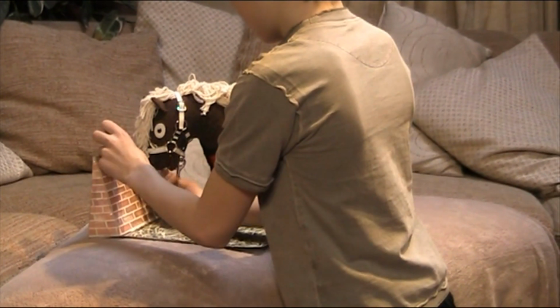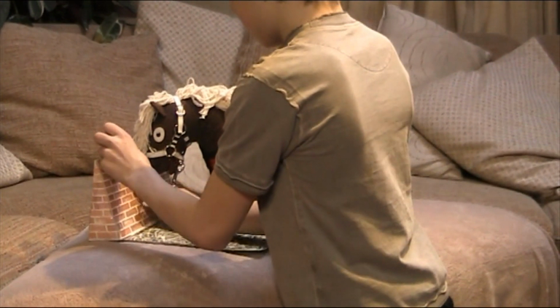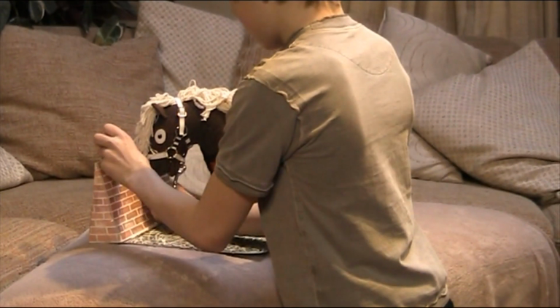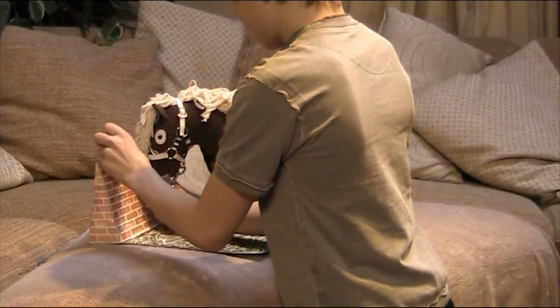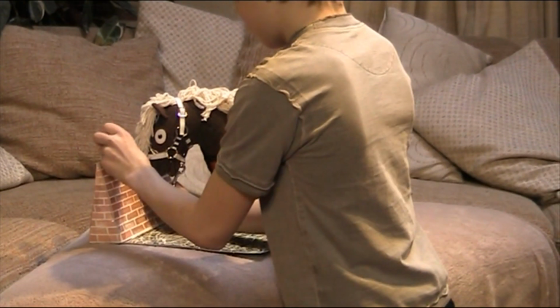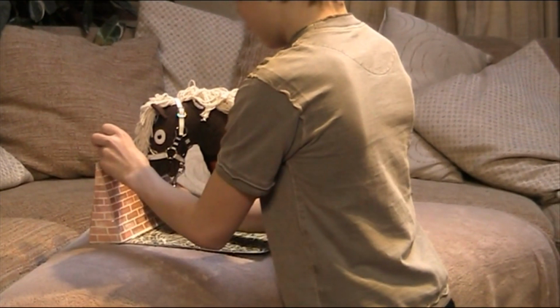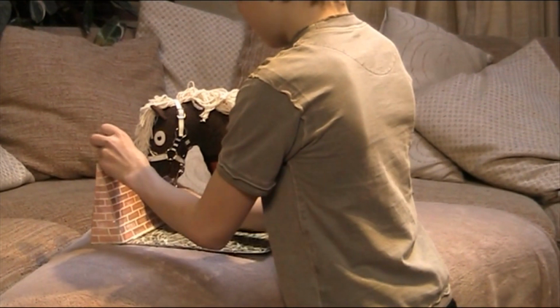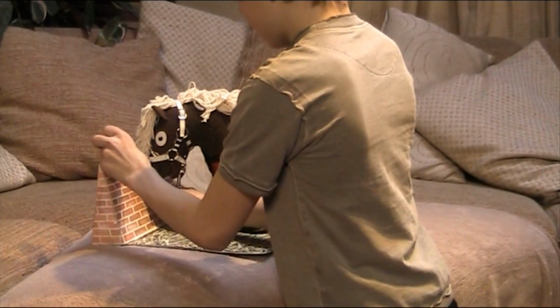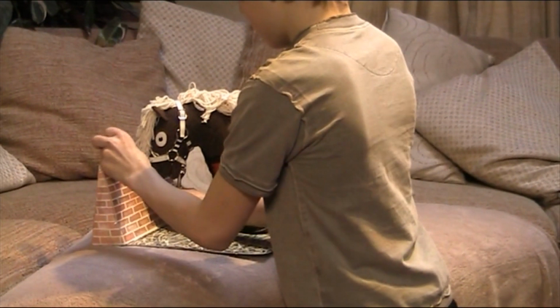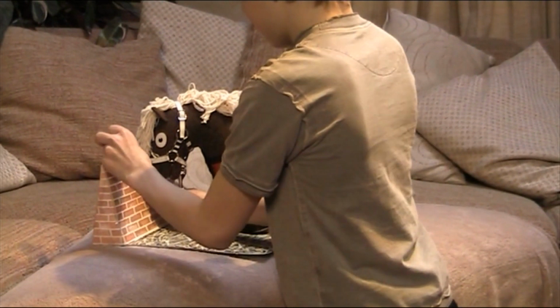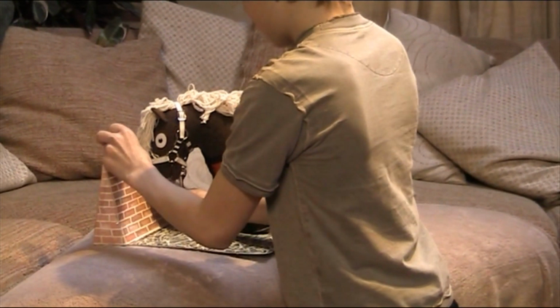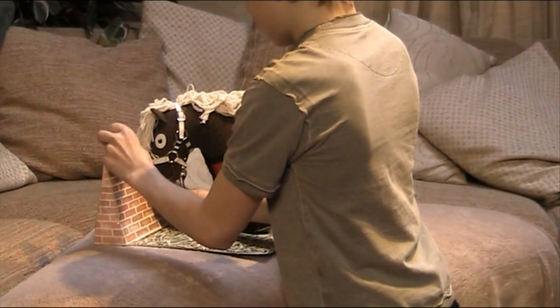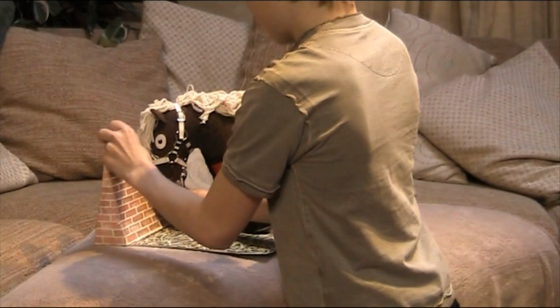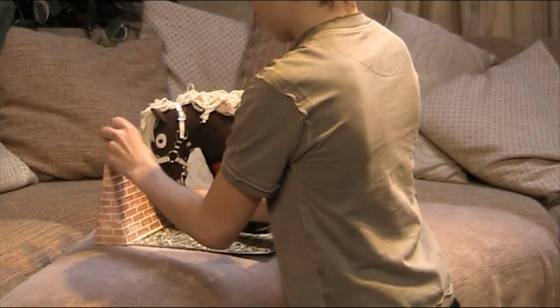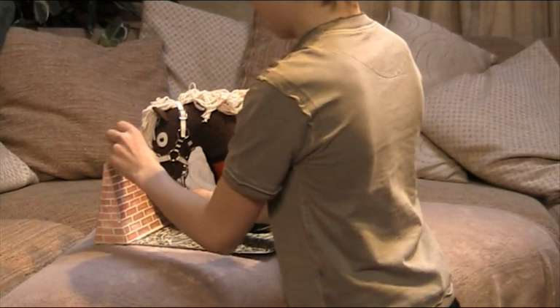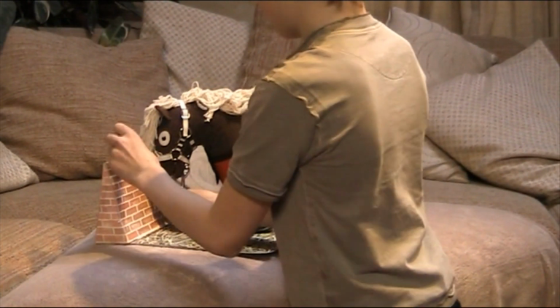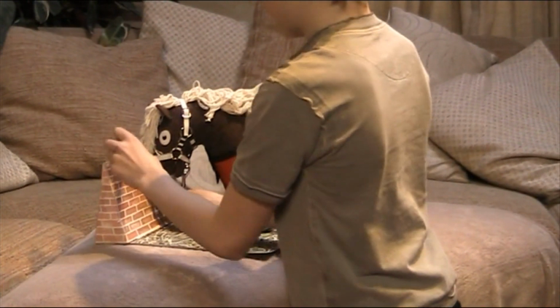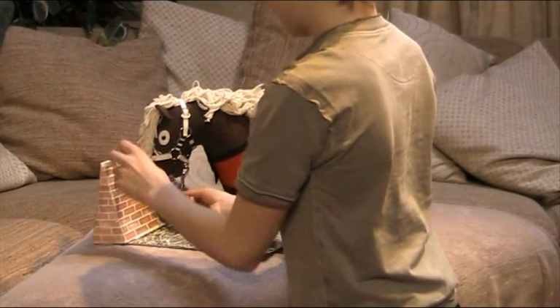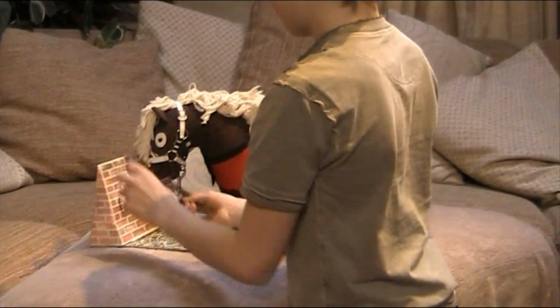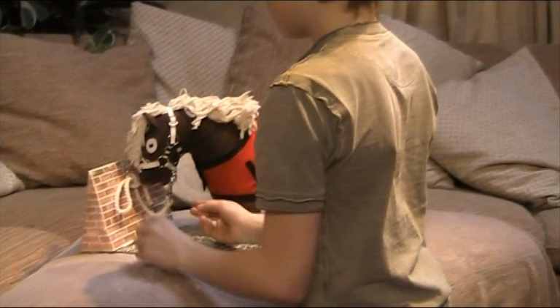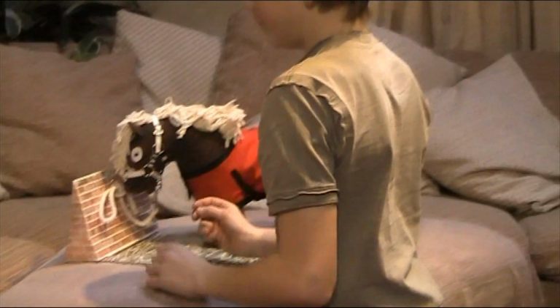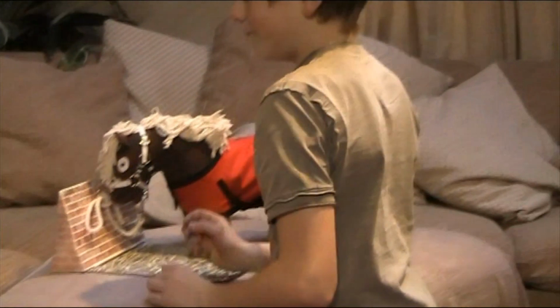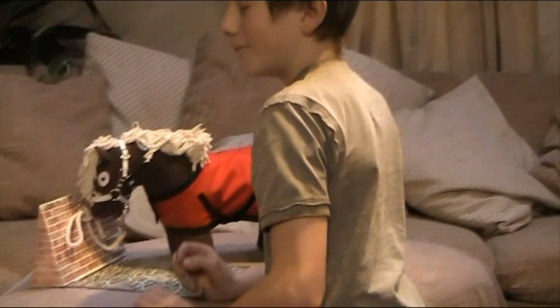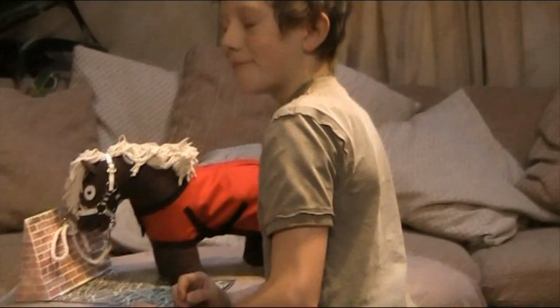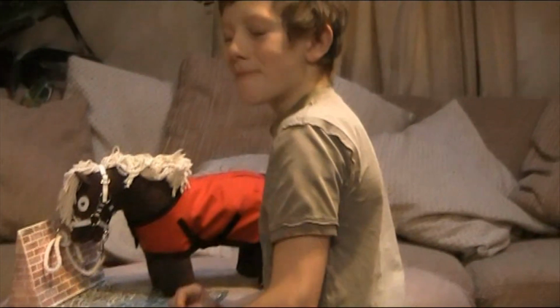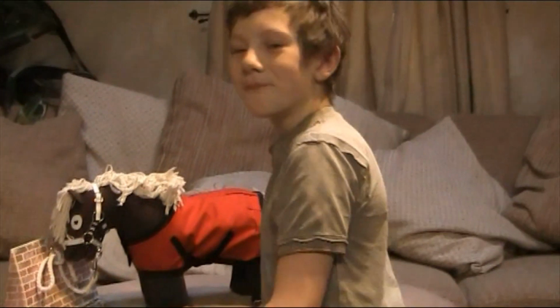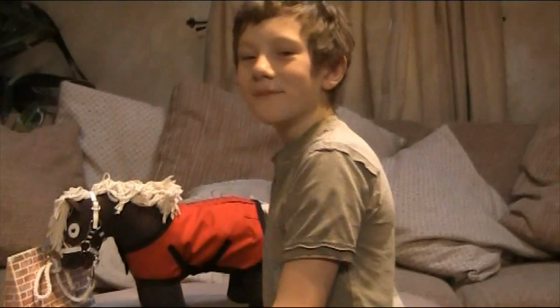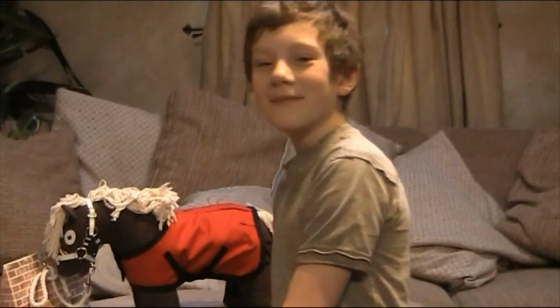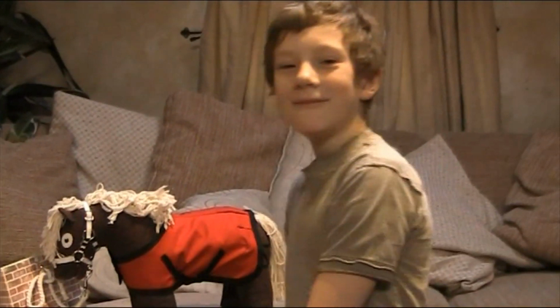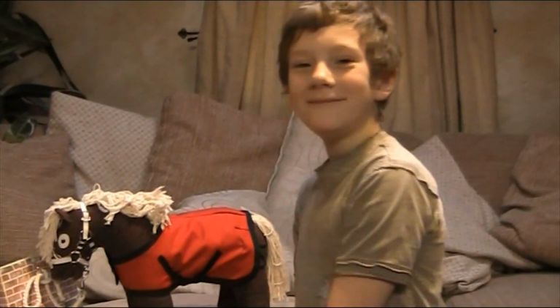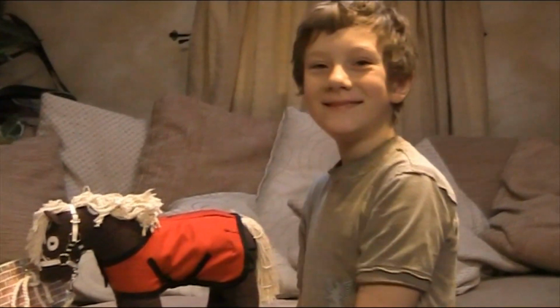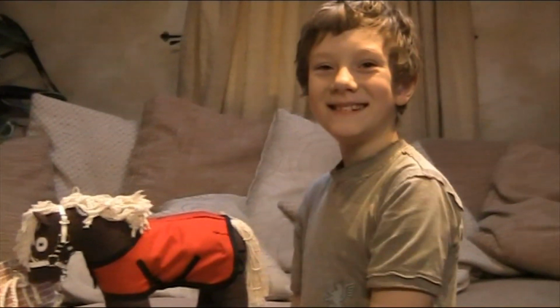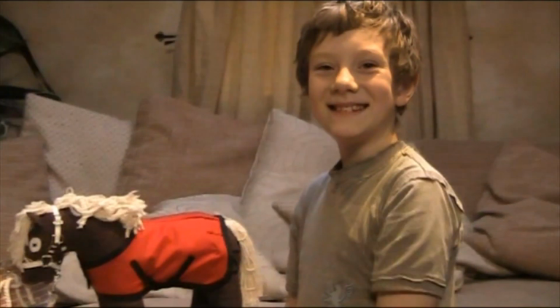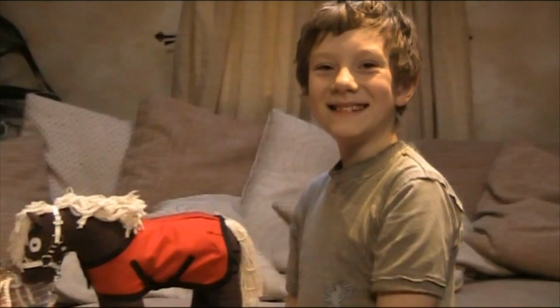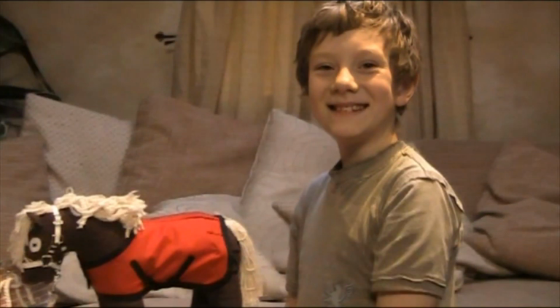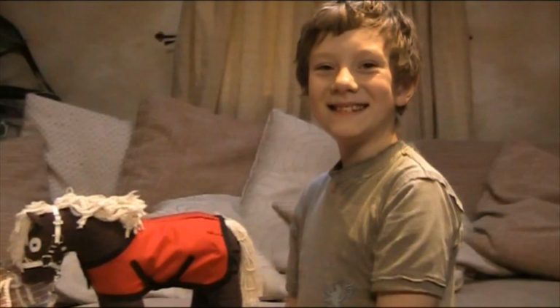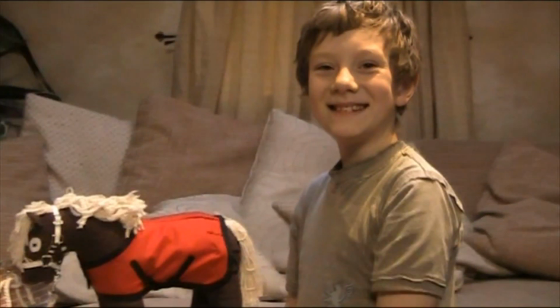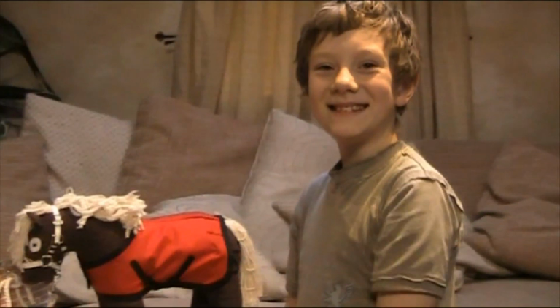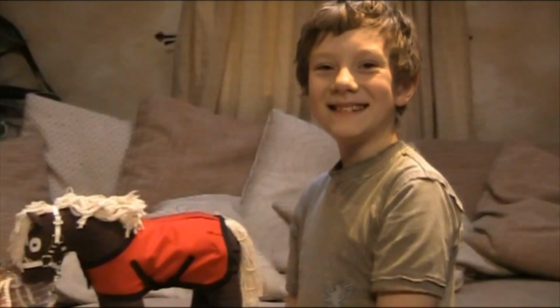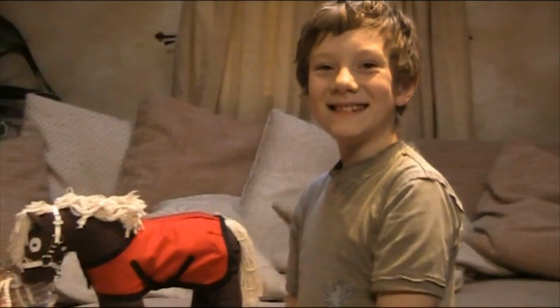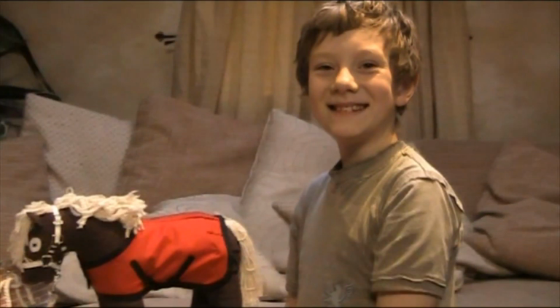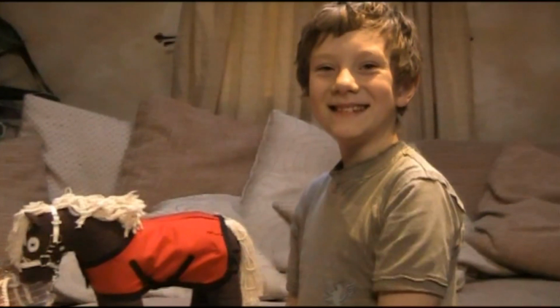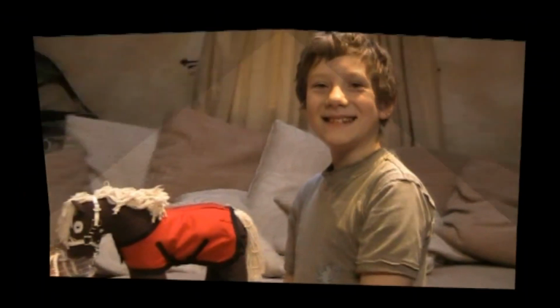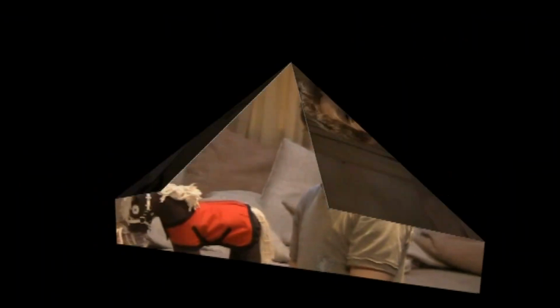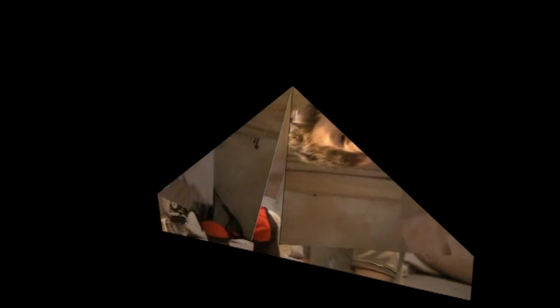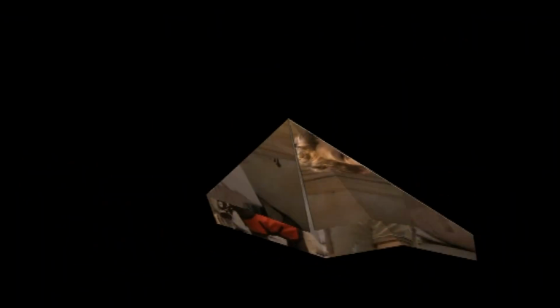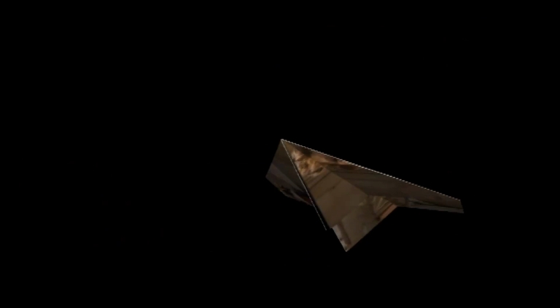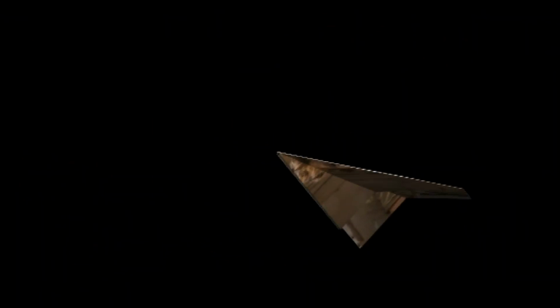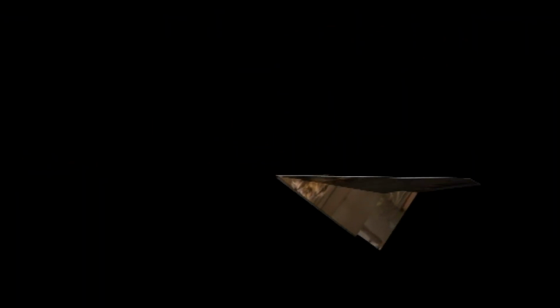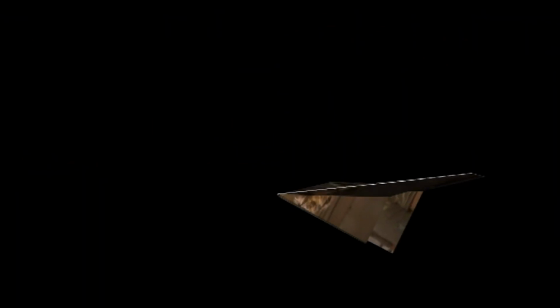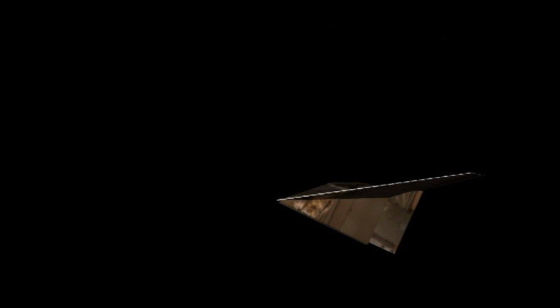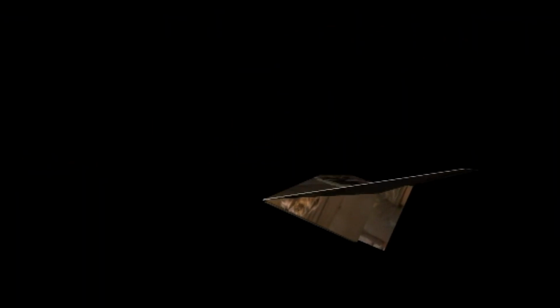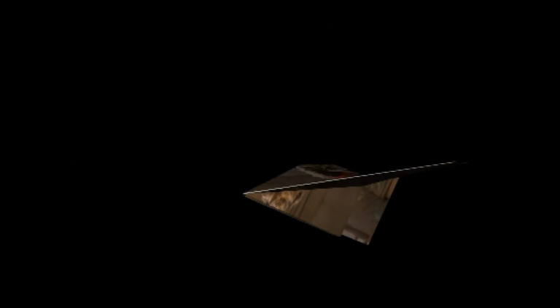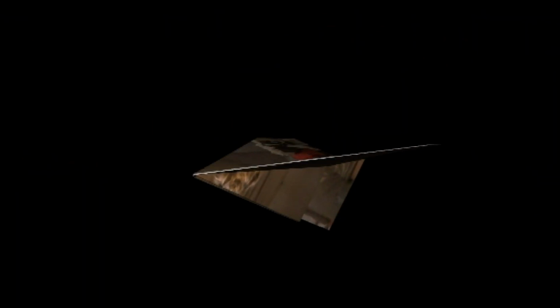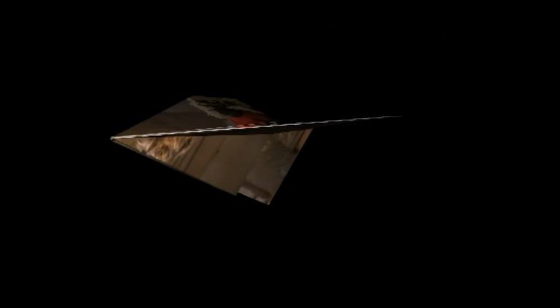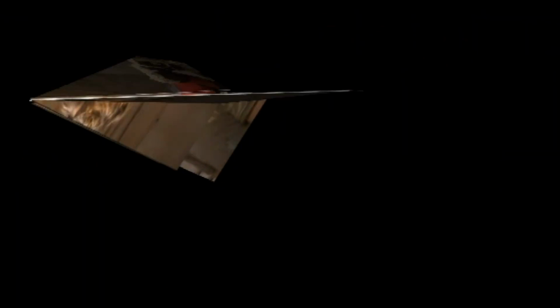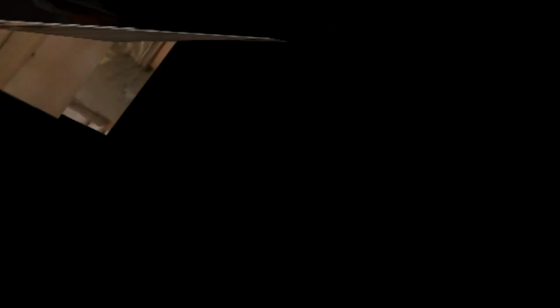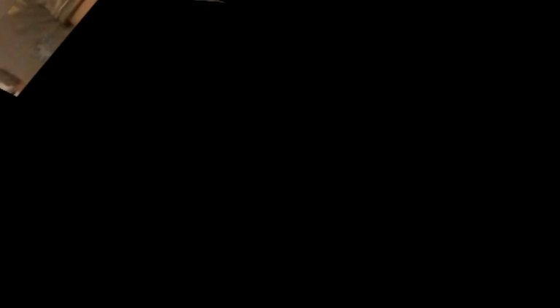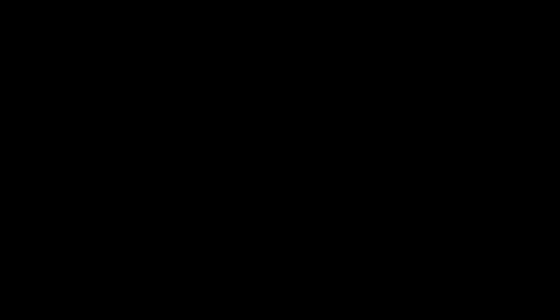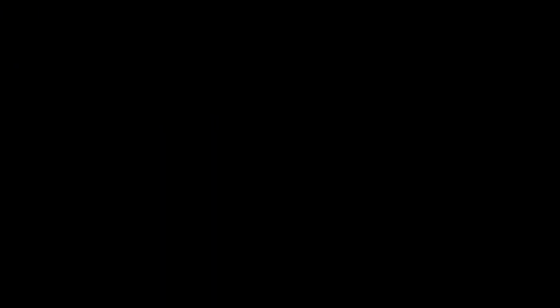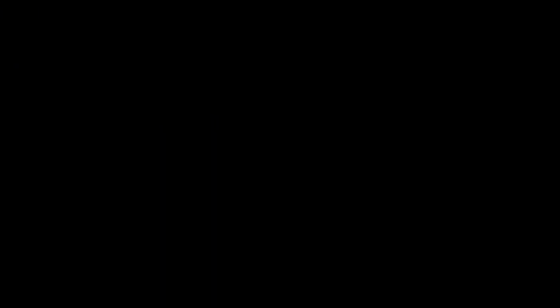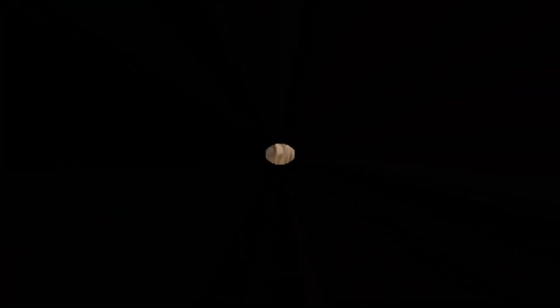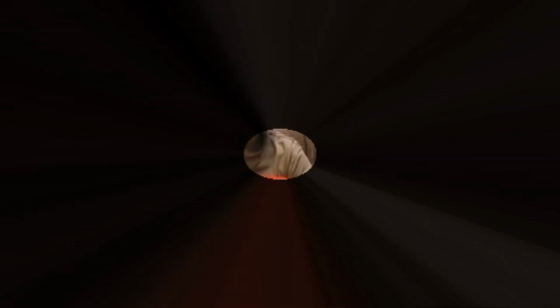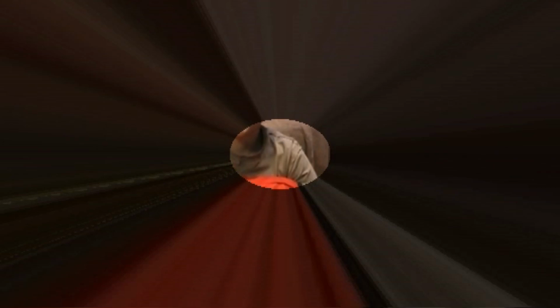We hope you enjoyed learning this lesson on how to put your Crafty Ponies rug on. See you later!